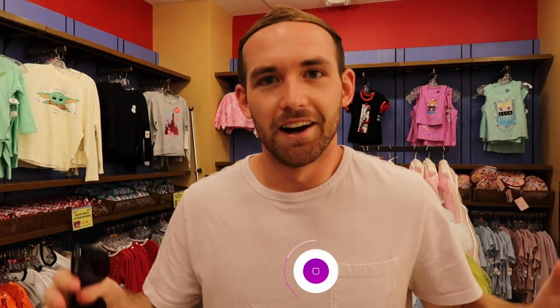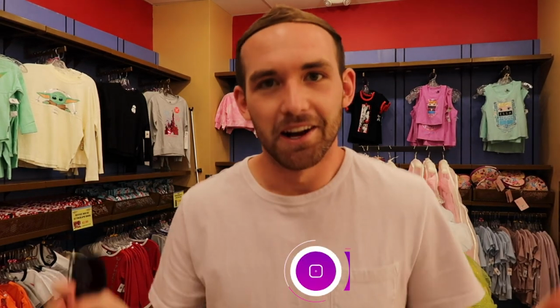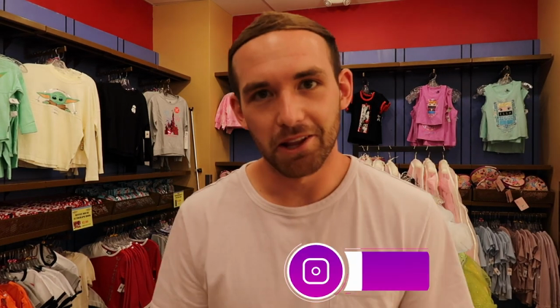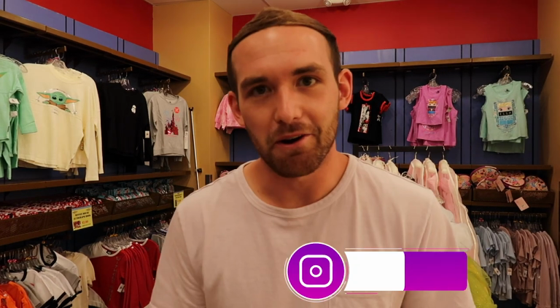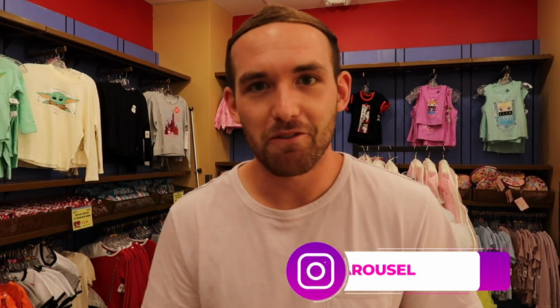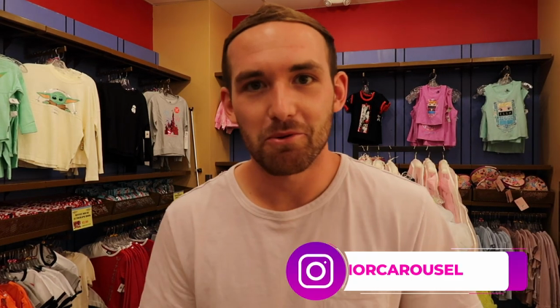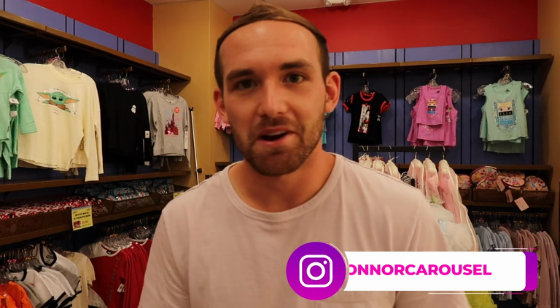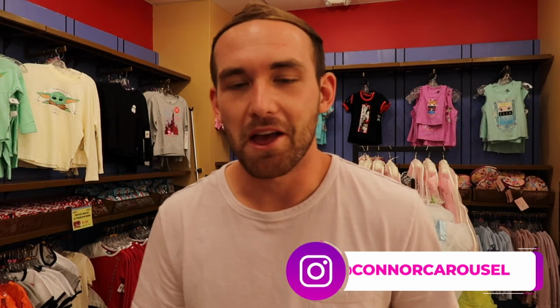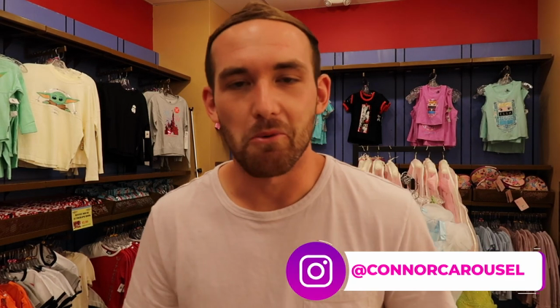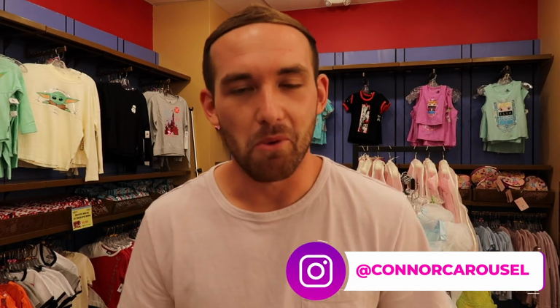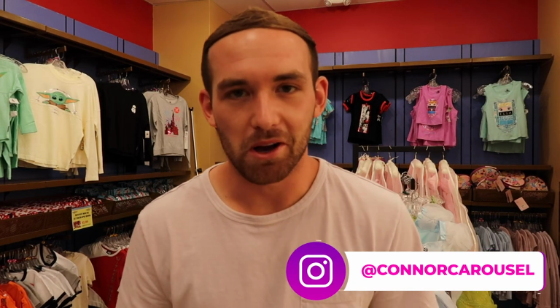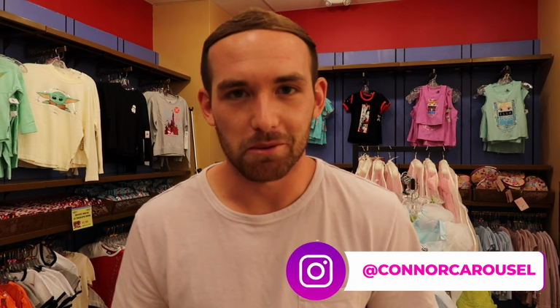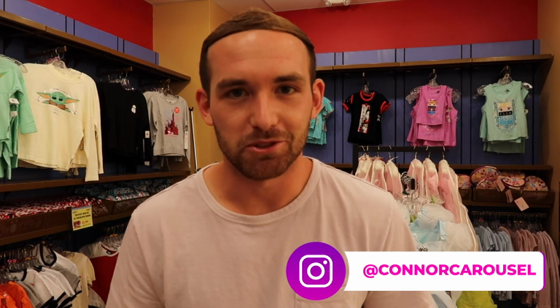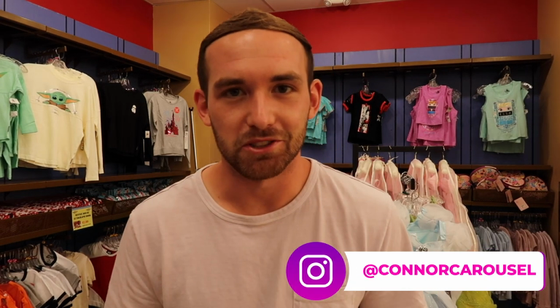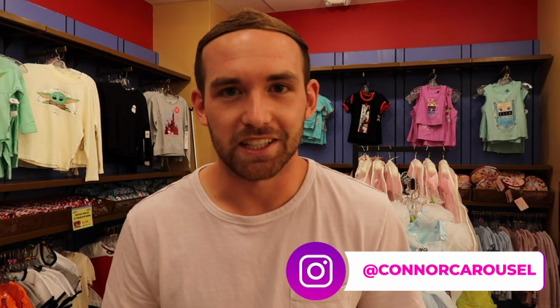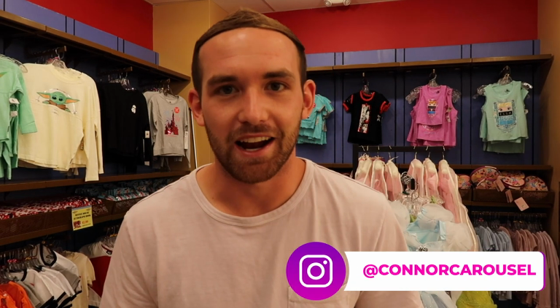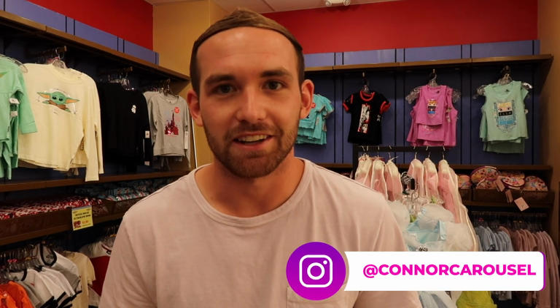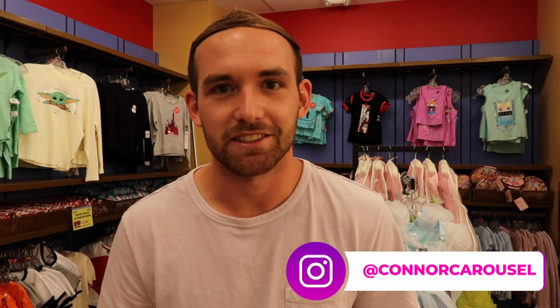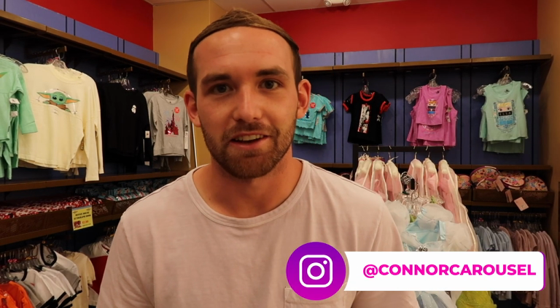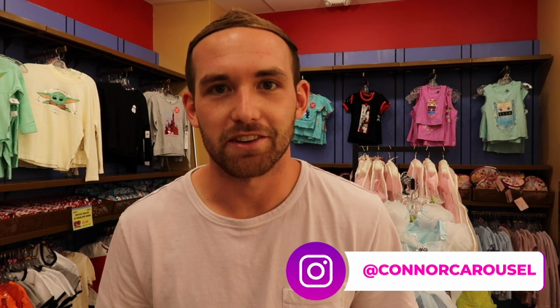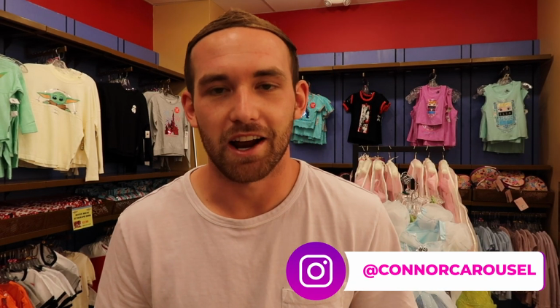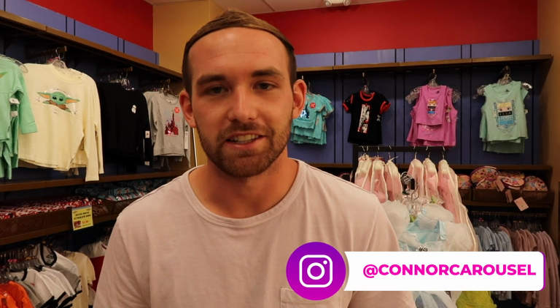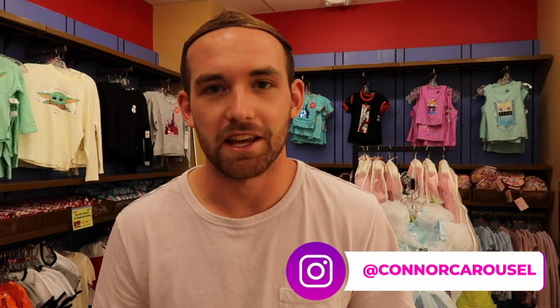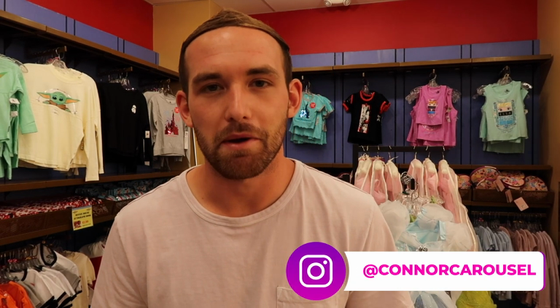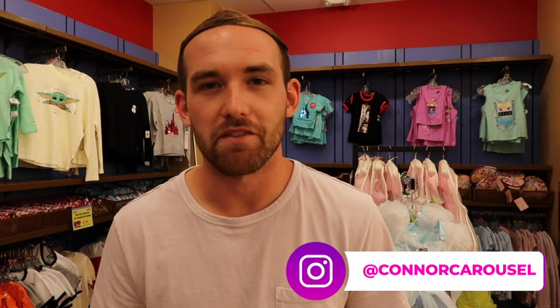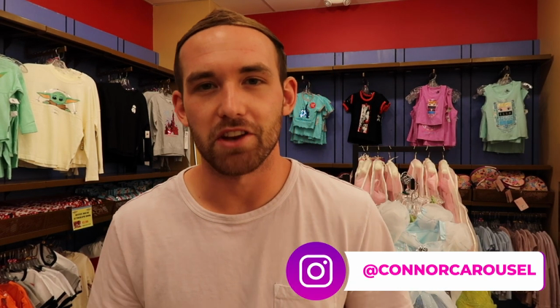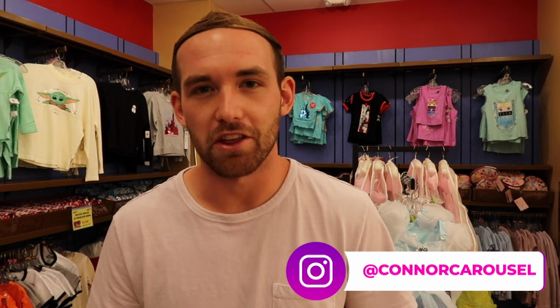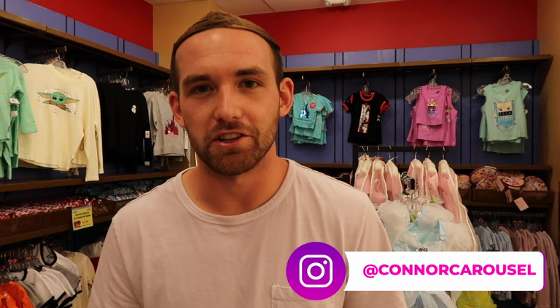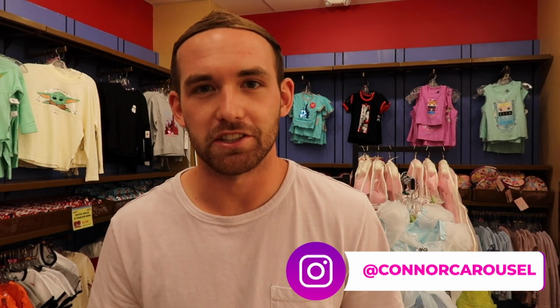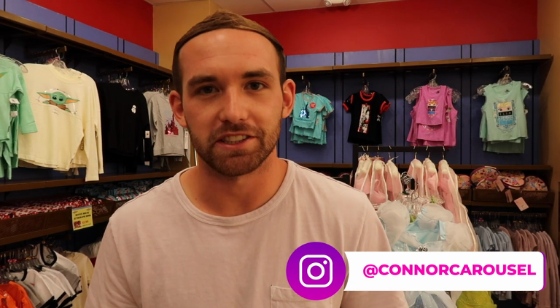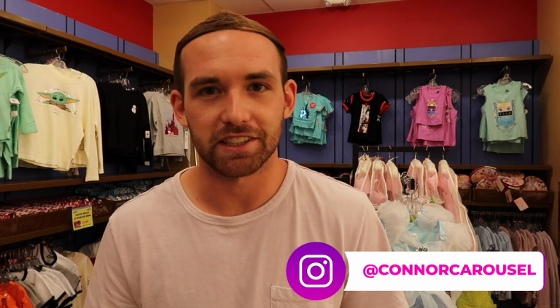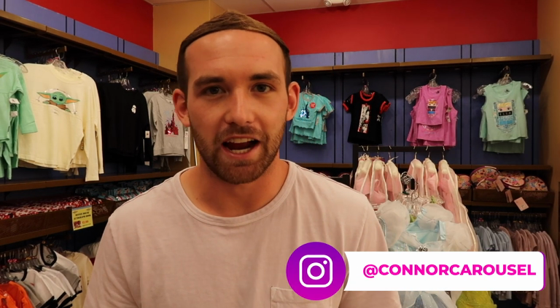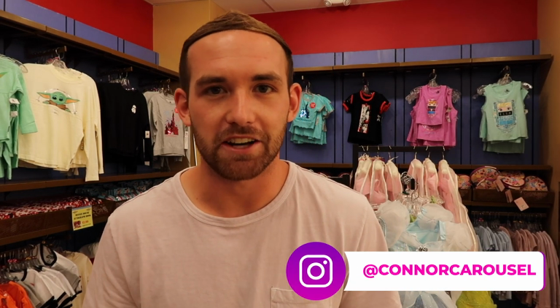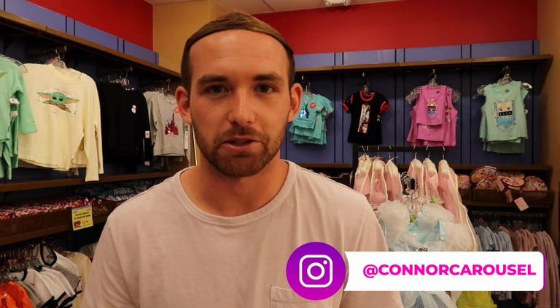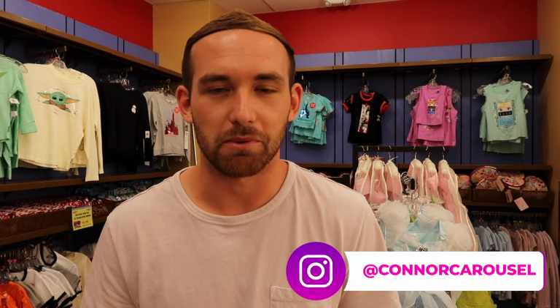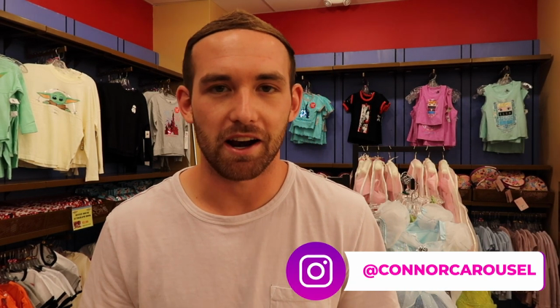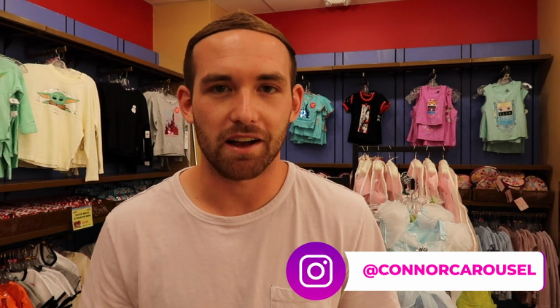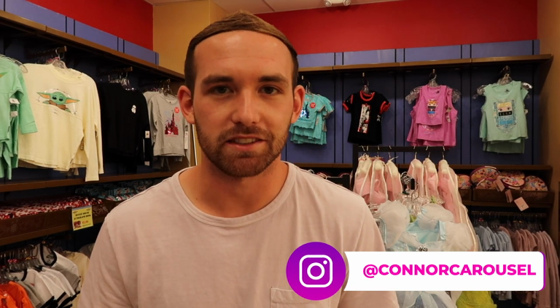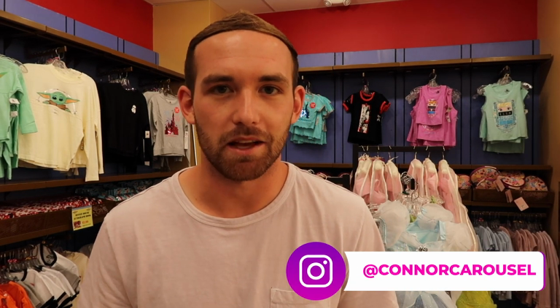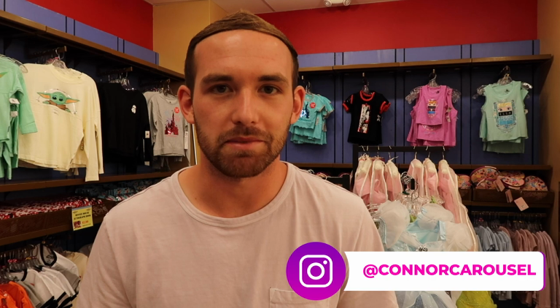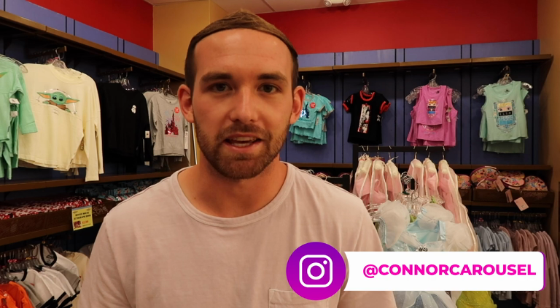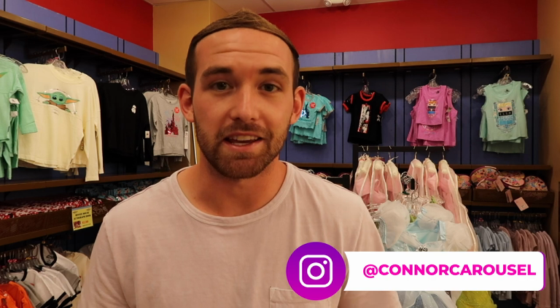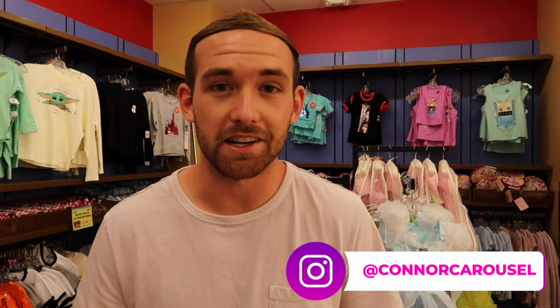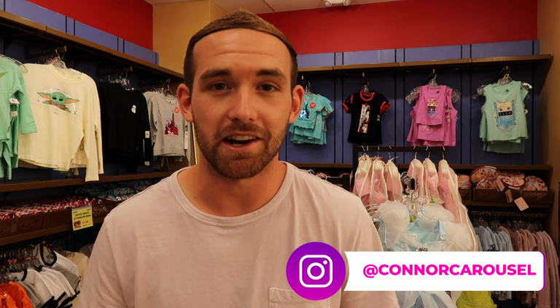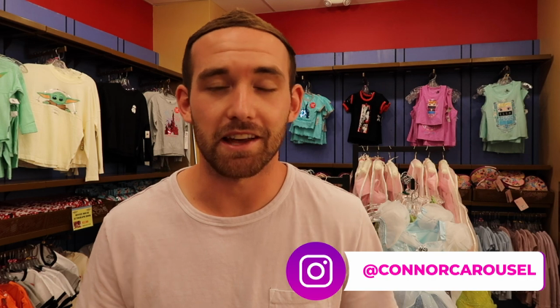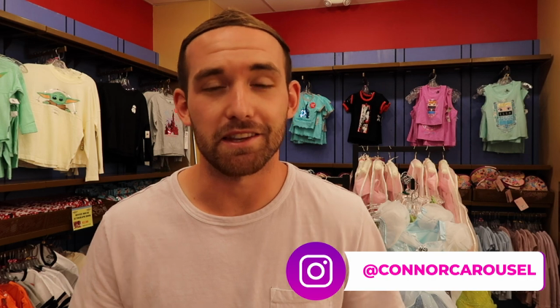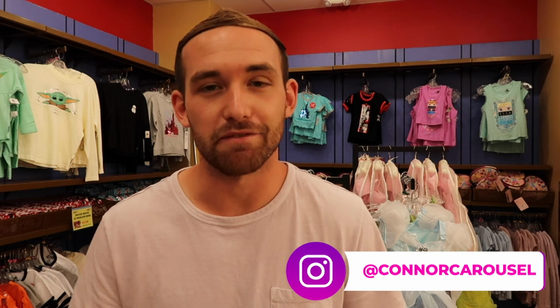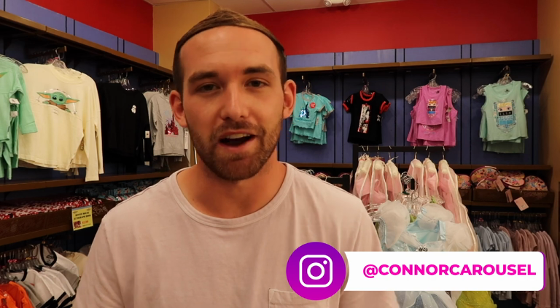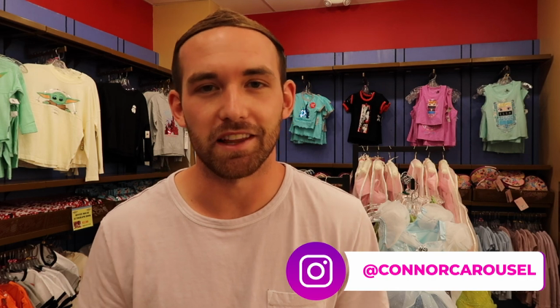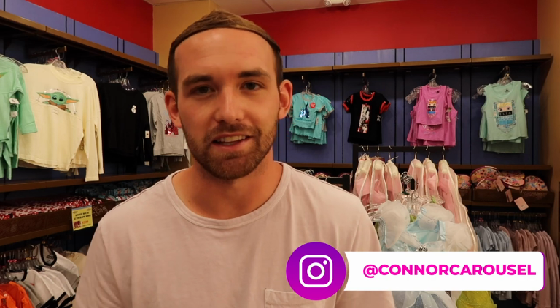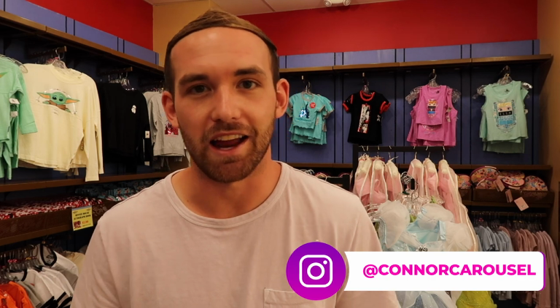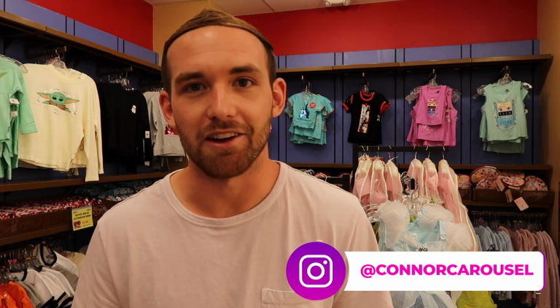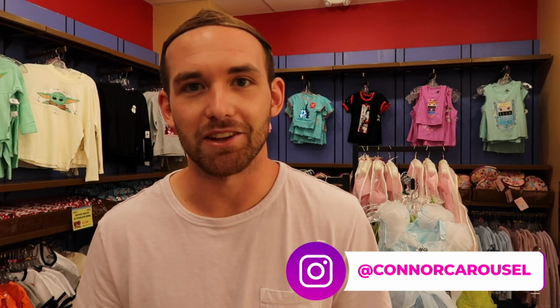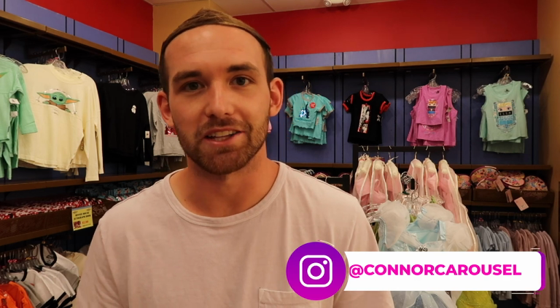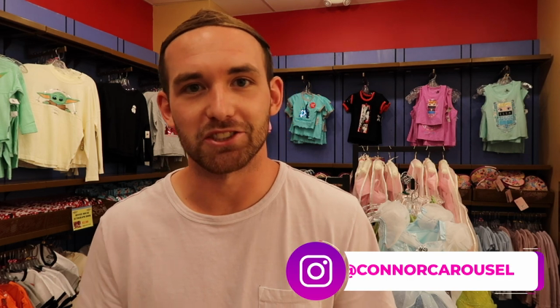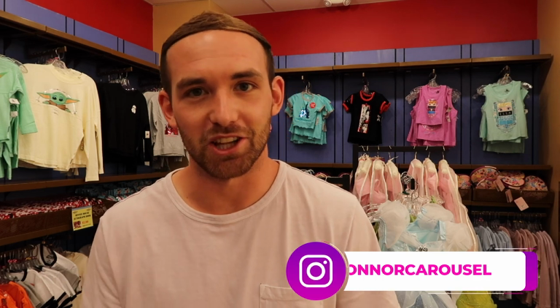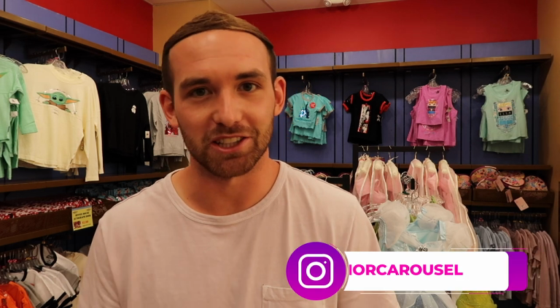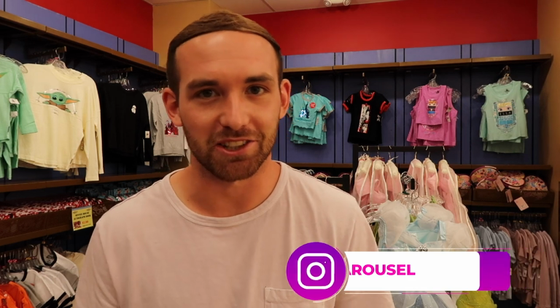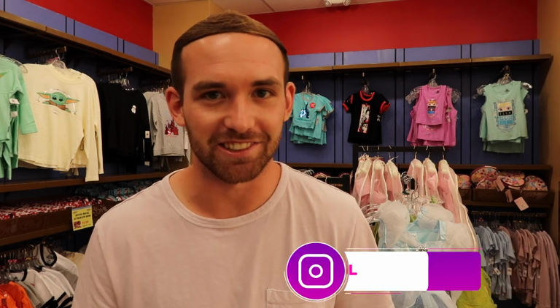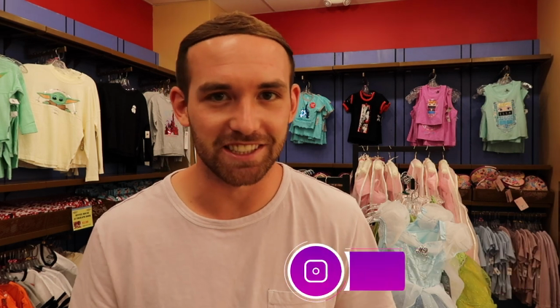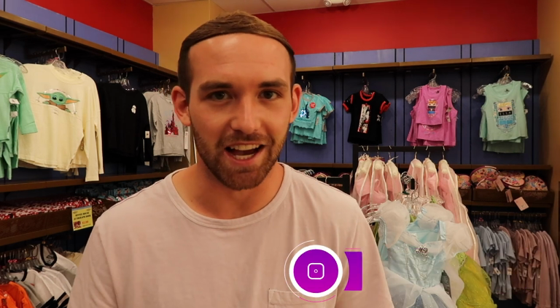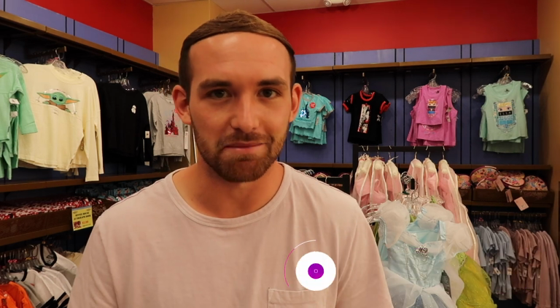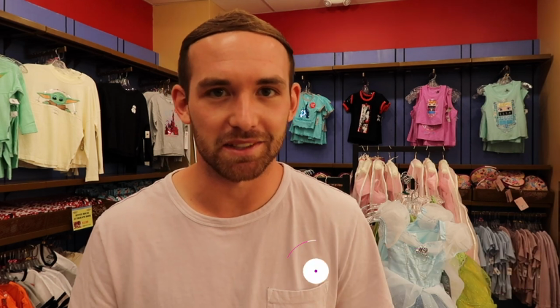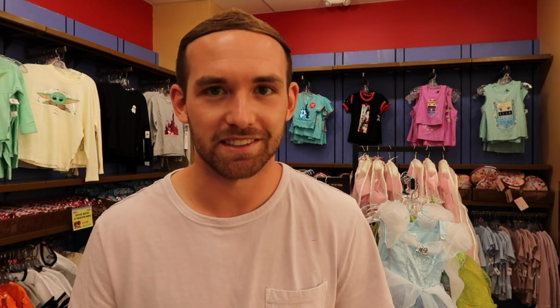Hello everyone and welcome to the Carousel of Connor. Today we have another Disney Character Warehouse update here at the Disney Outlet, so let's go shopping.